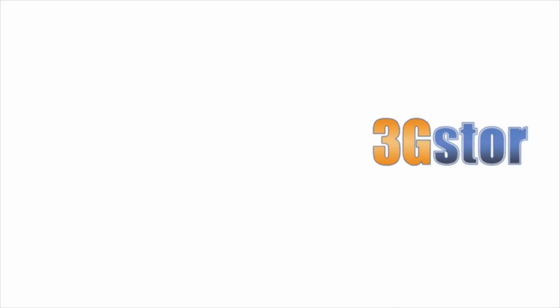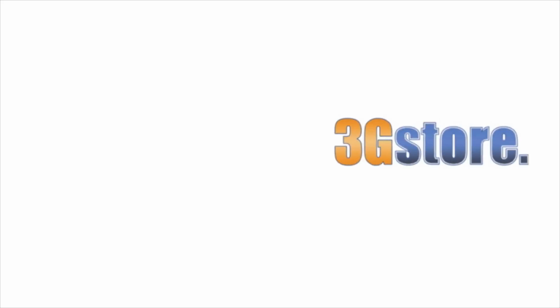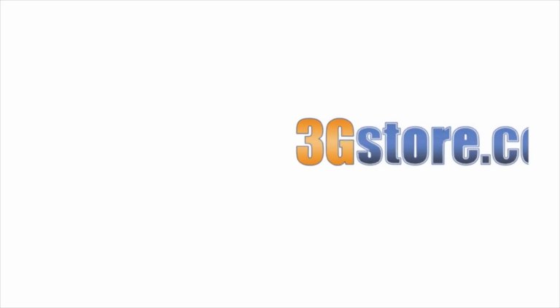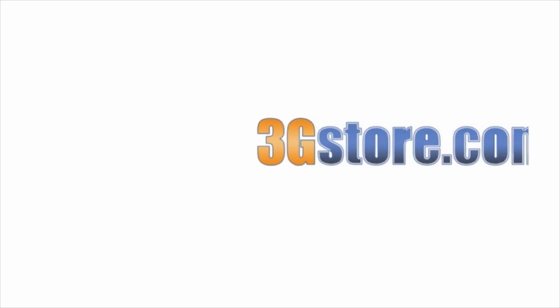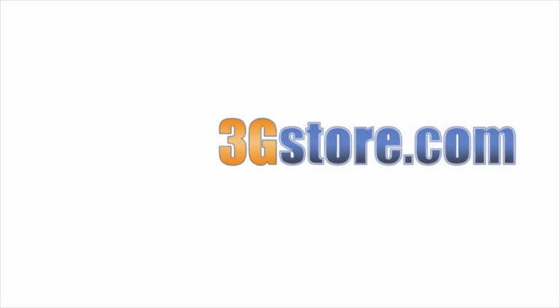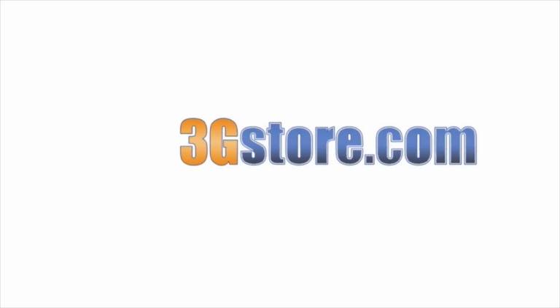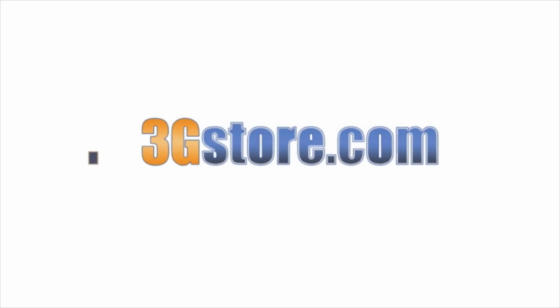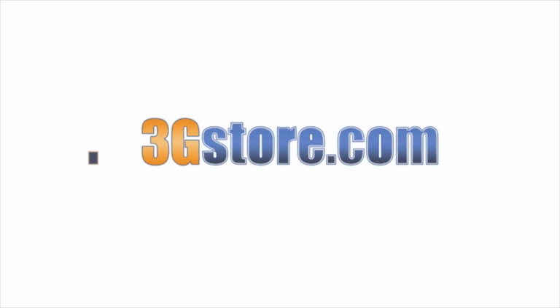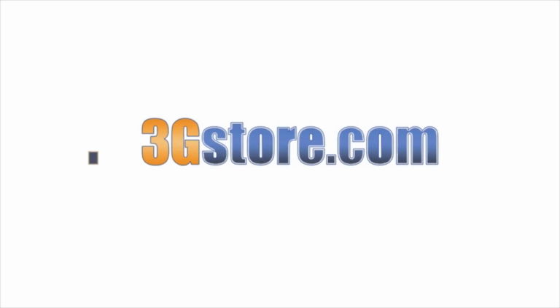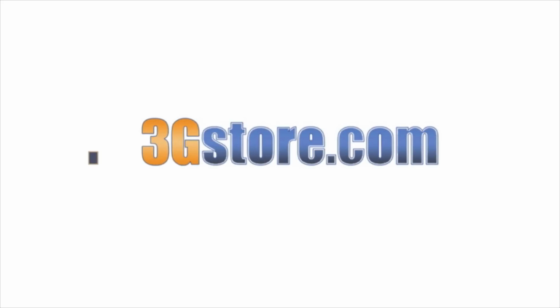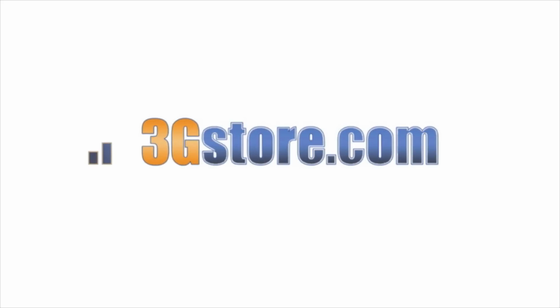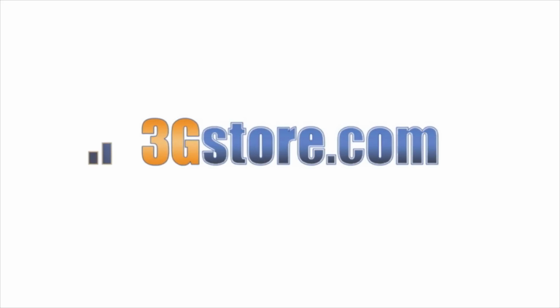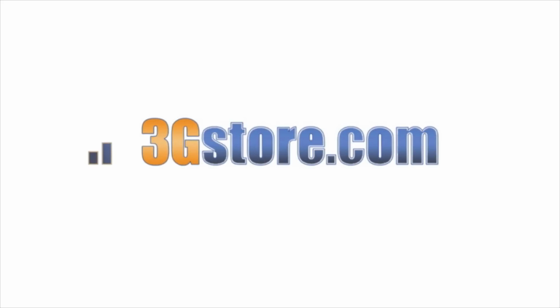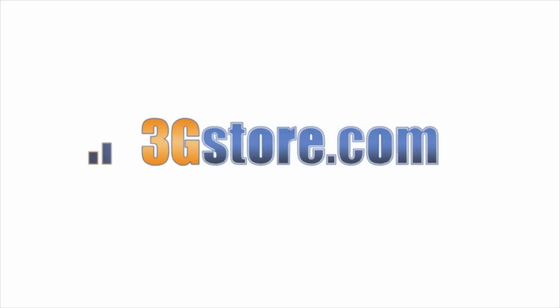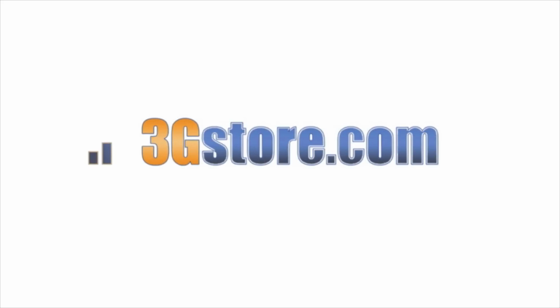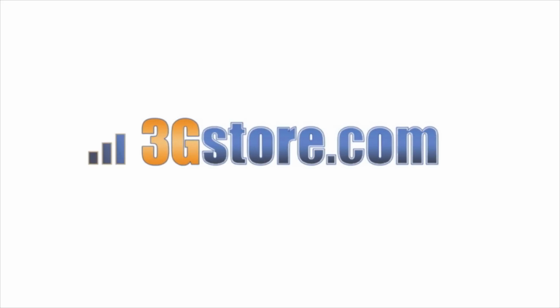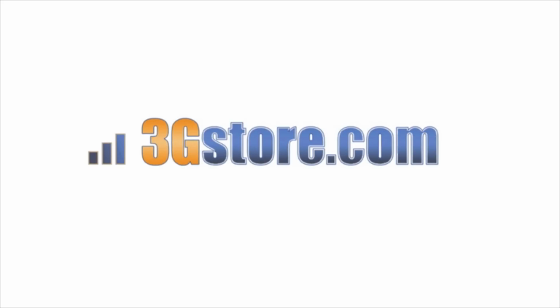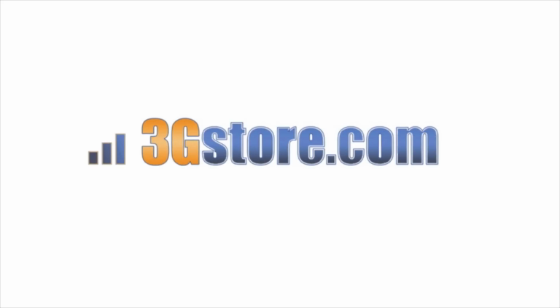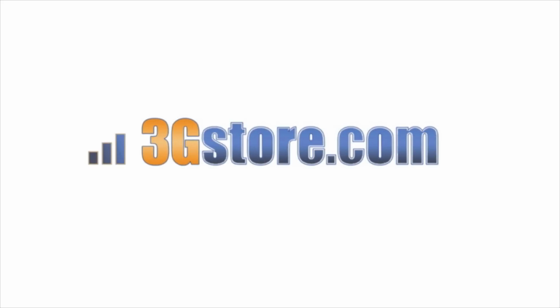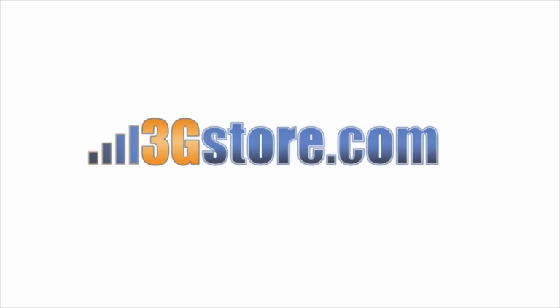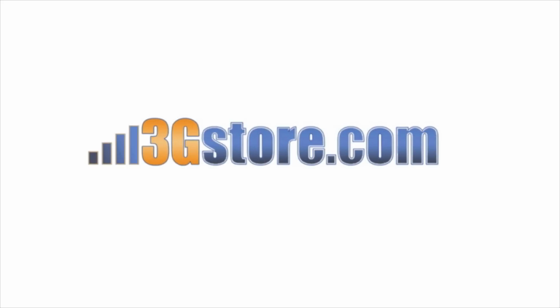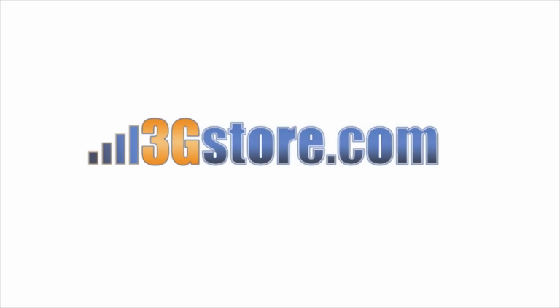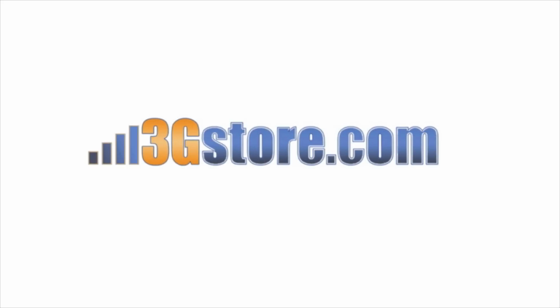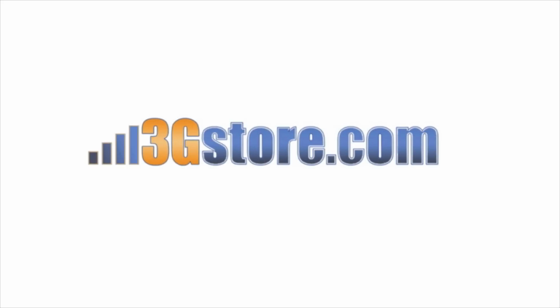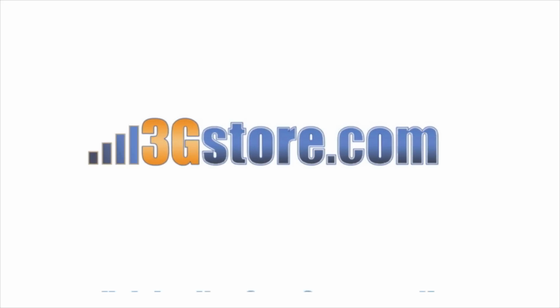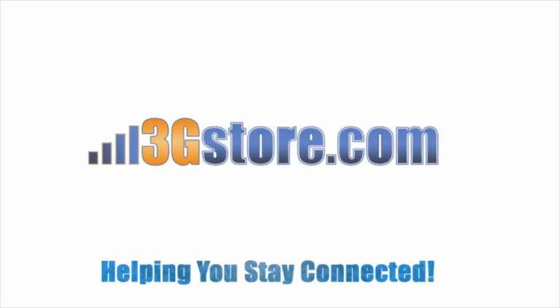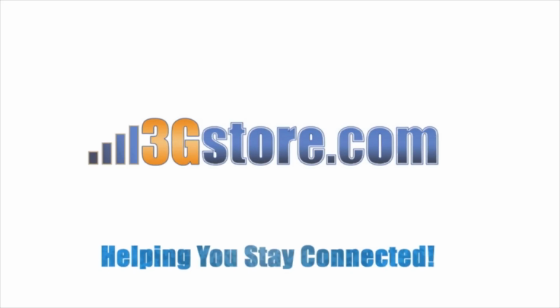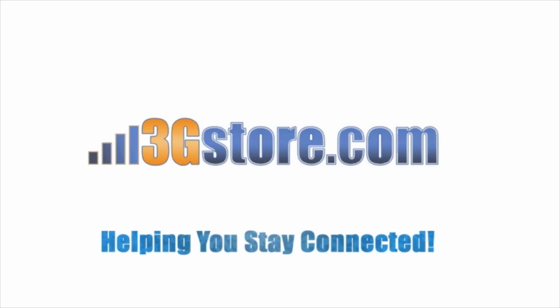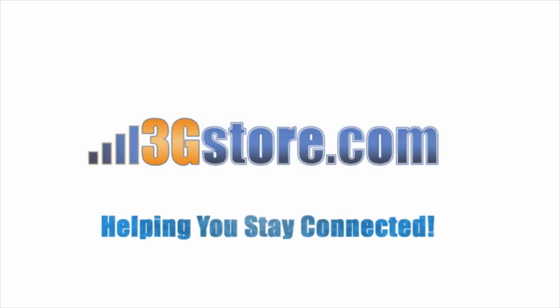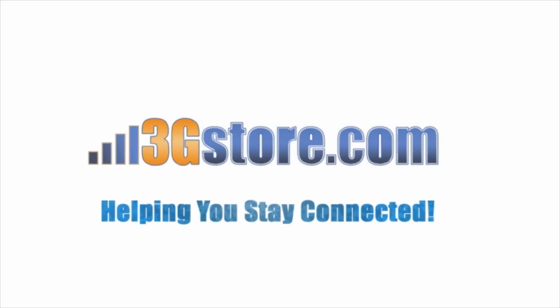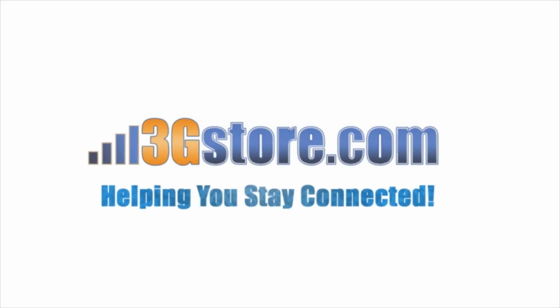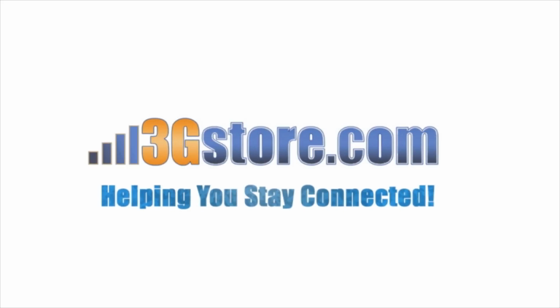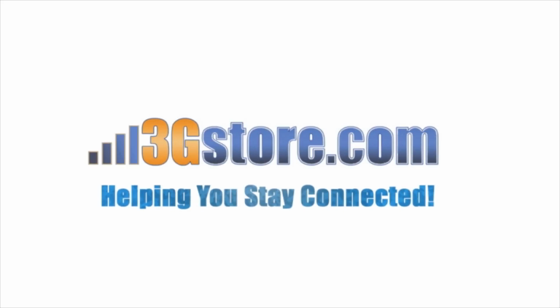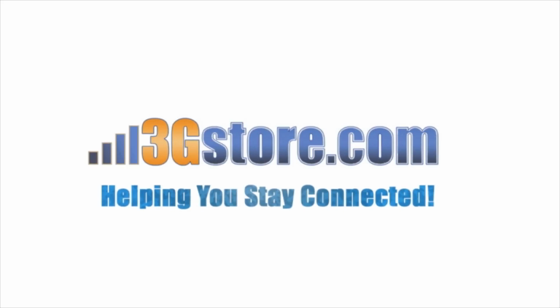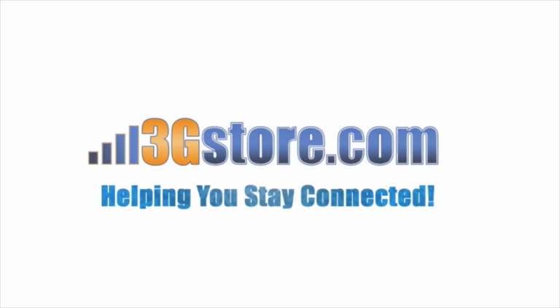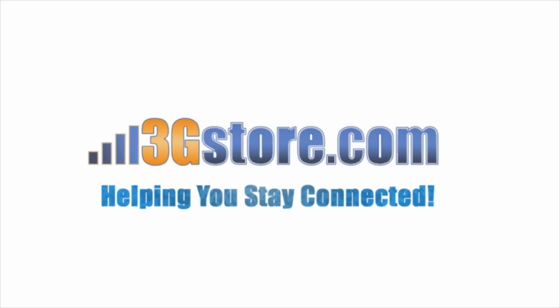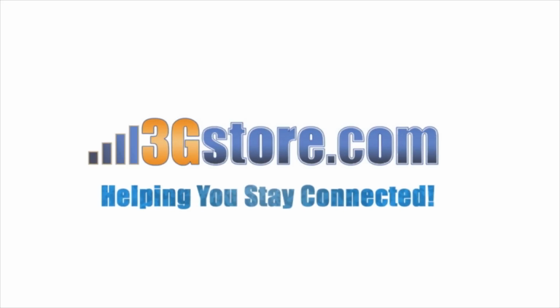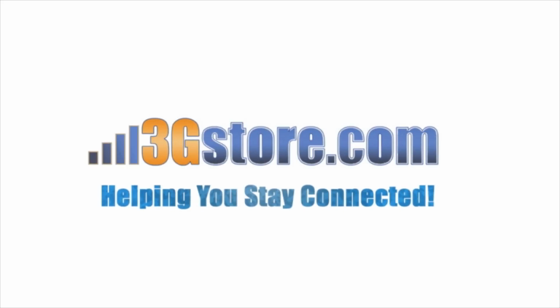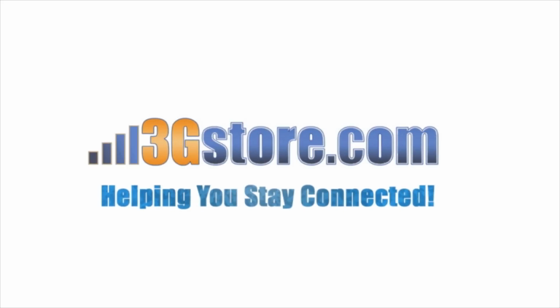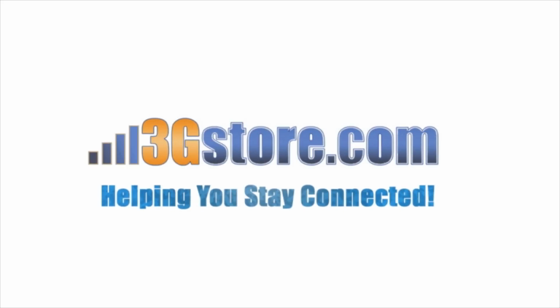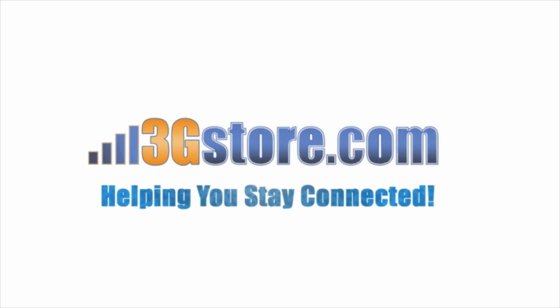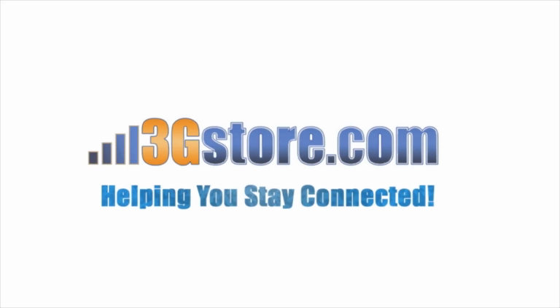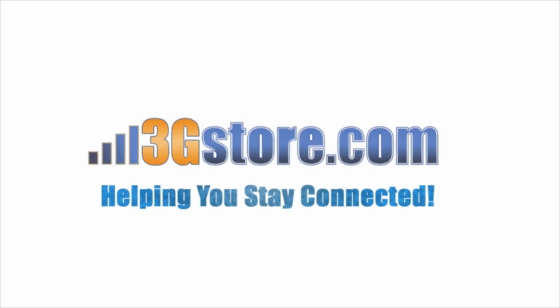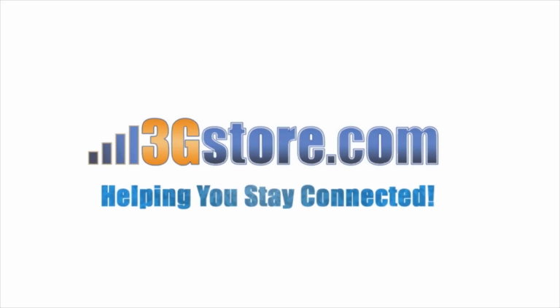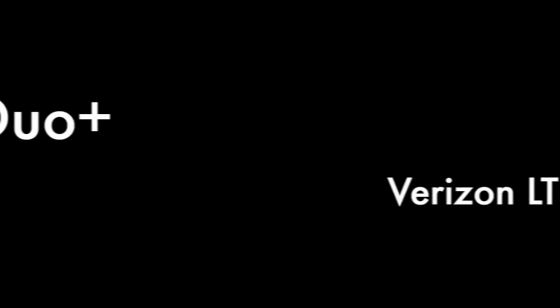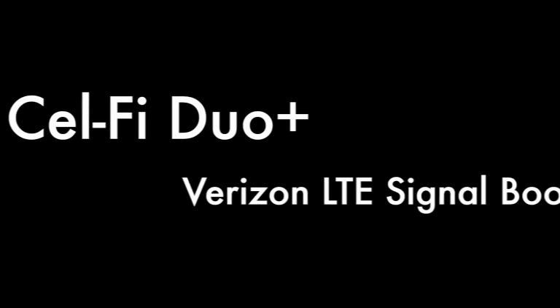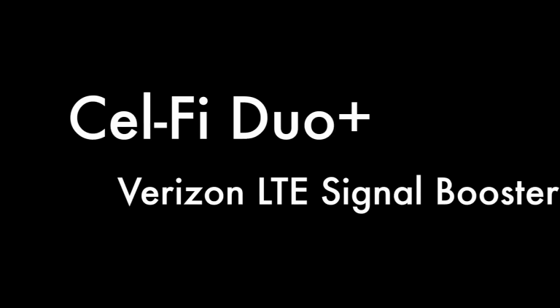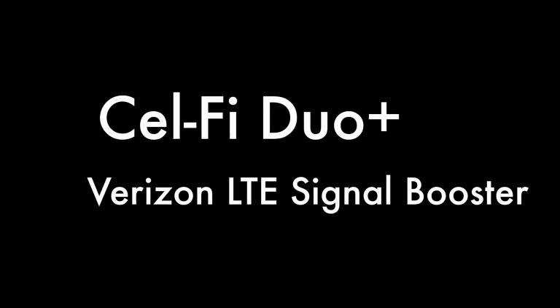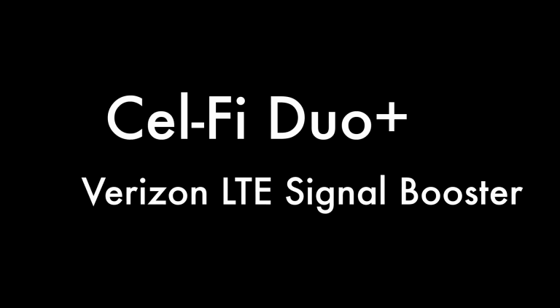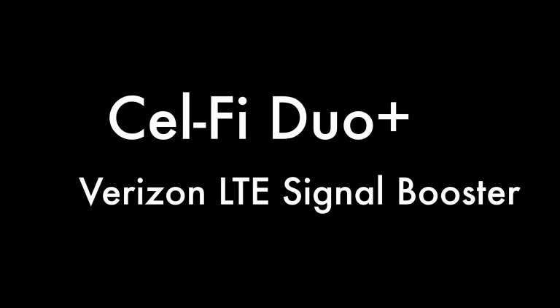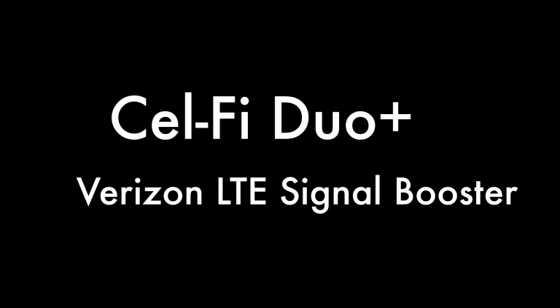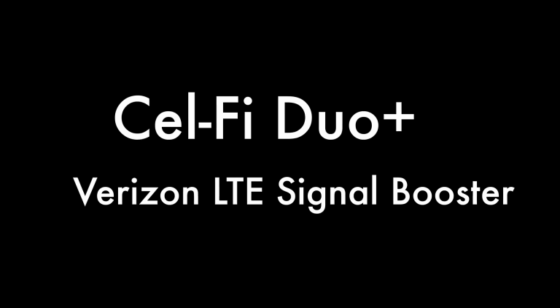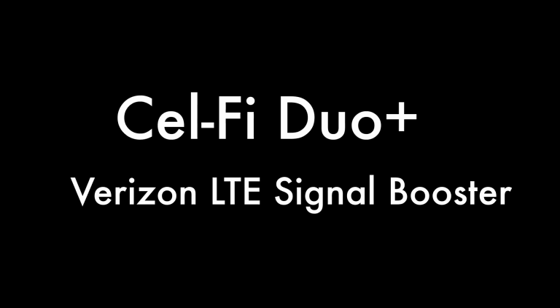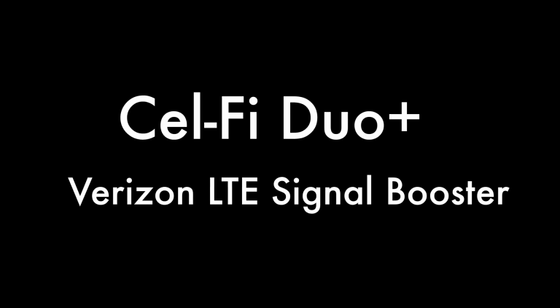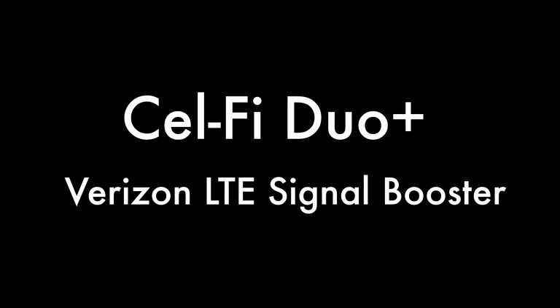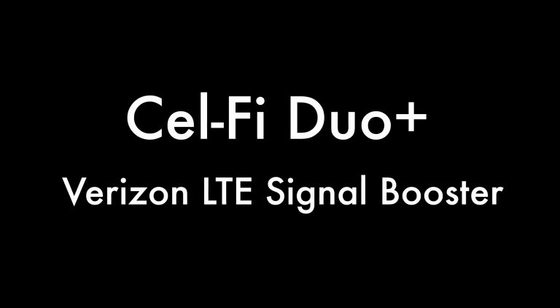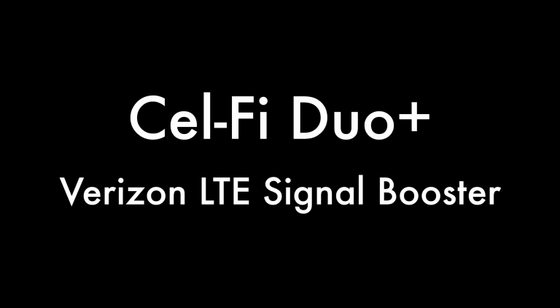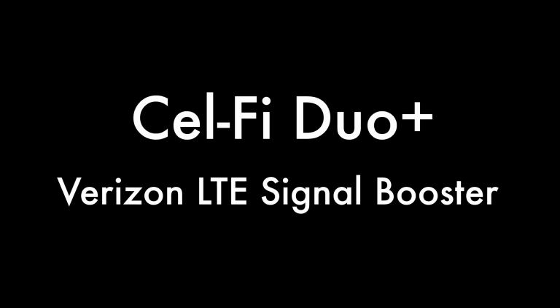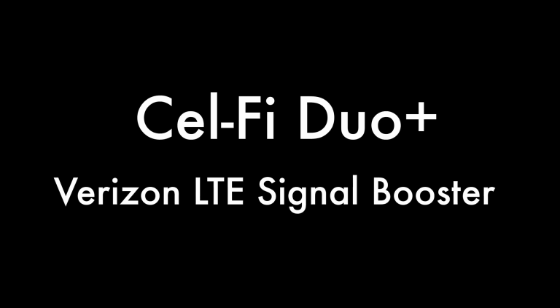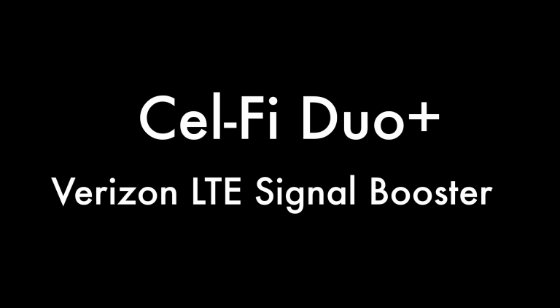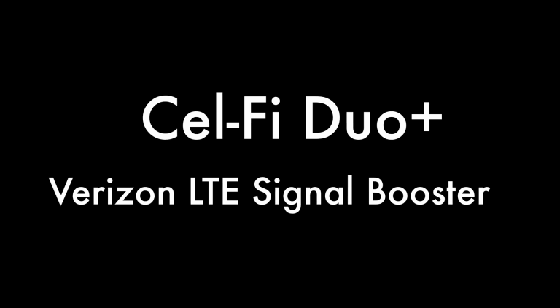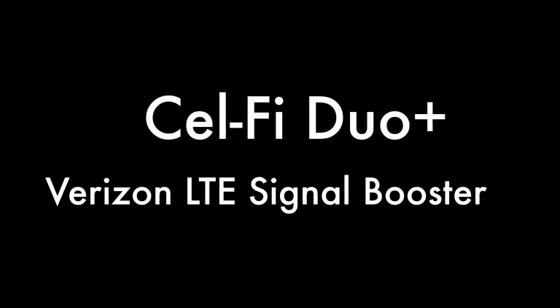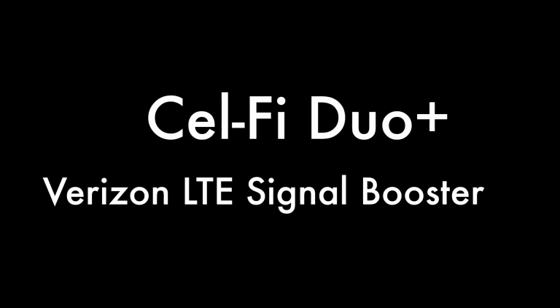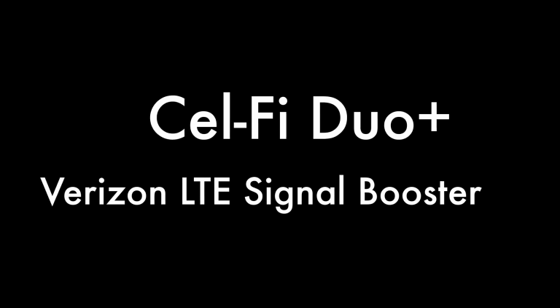Hello, this is Kevin with 3G Store, and today I'm going to show you a demonstration of the CellFi Duo Plus for Verizon LTE.